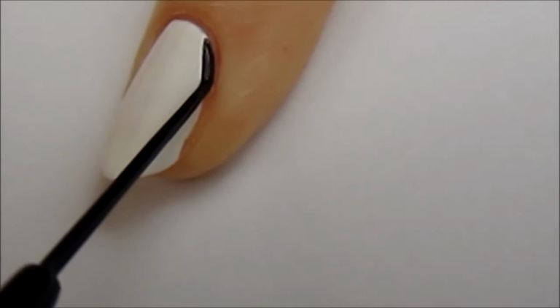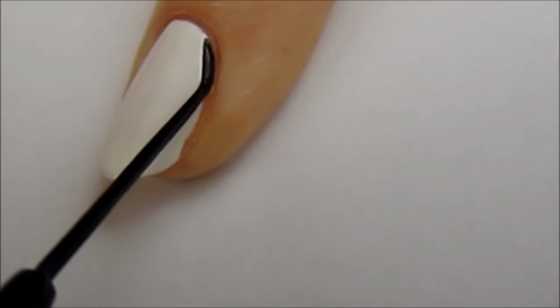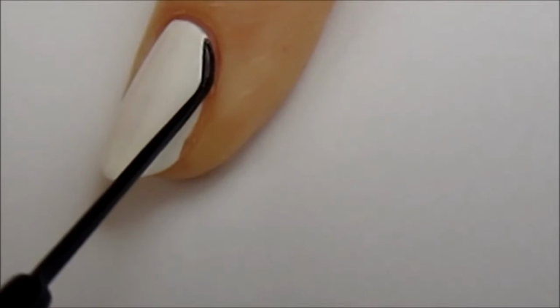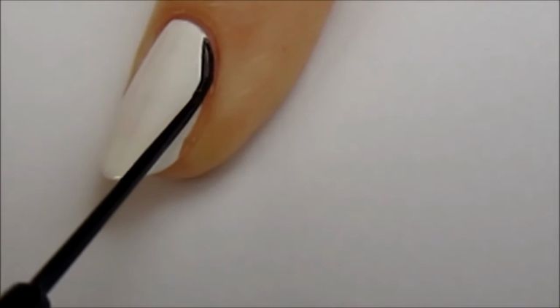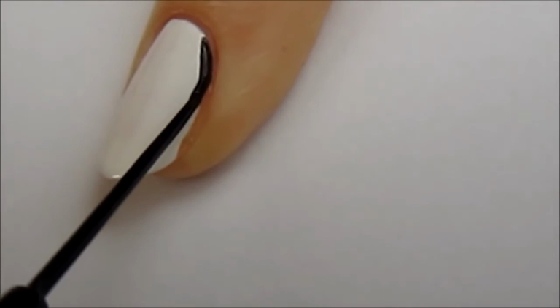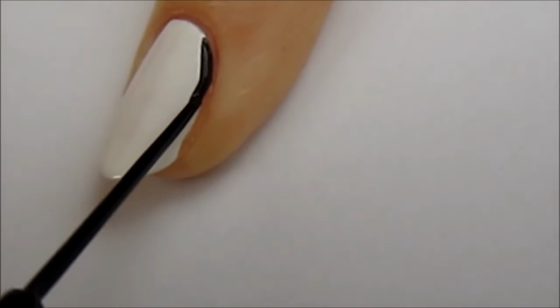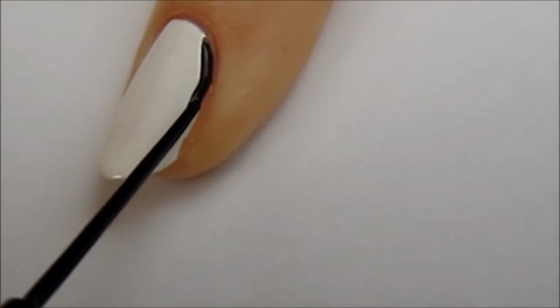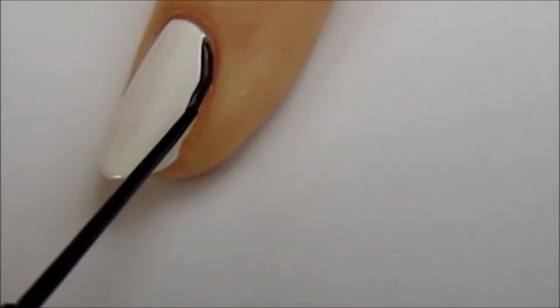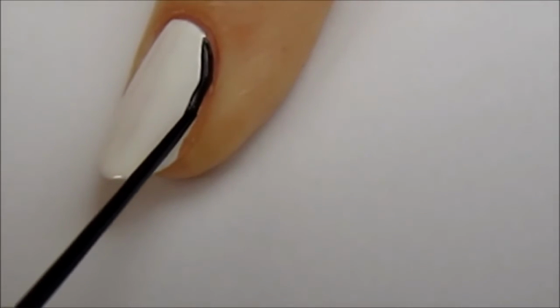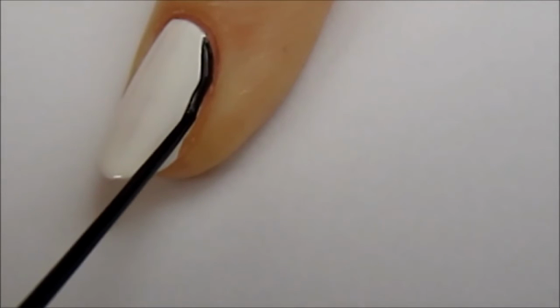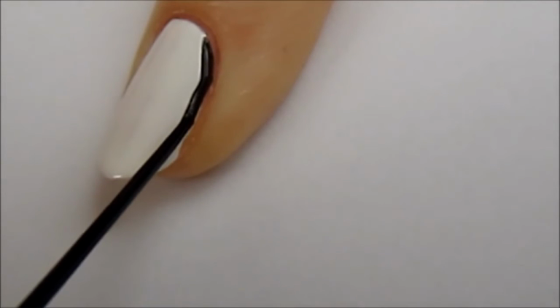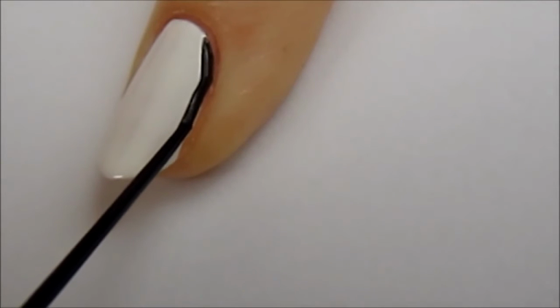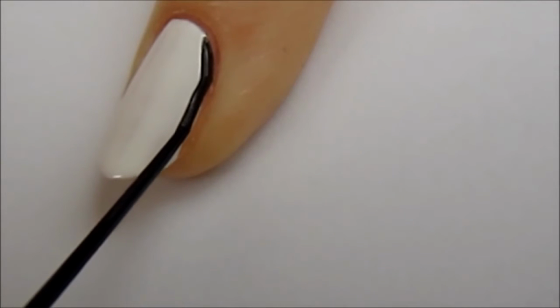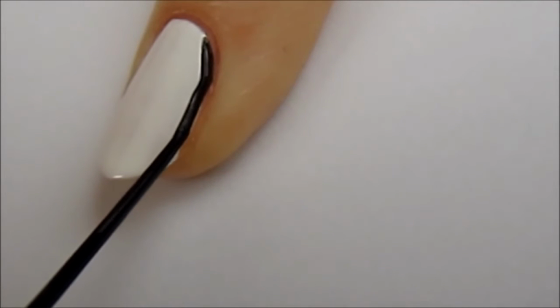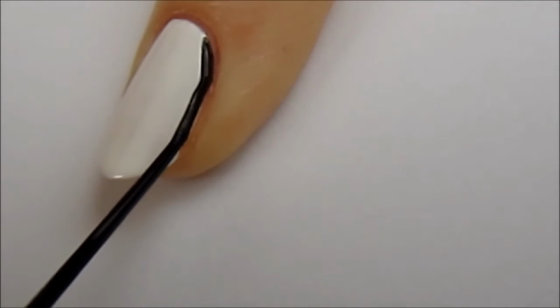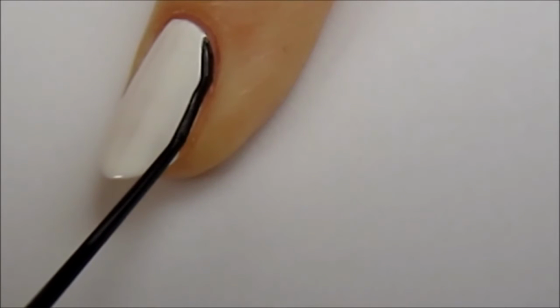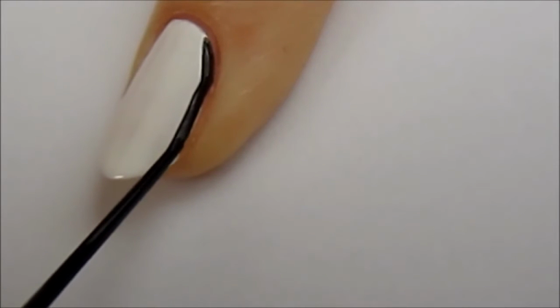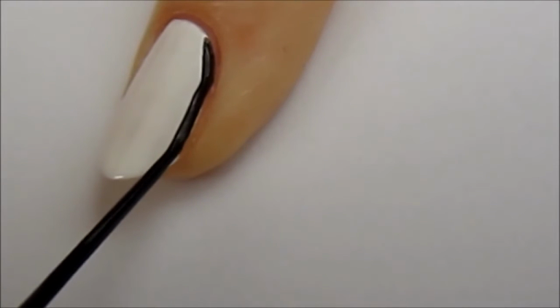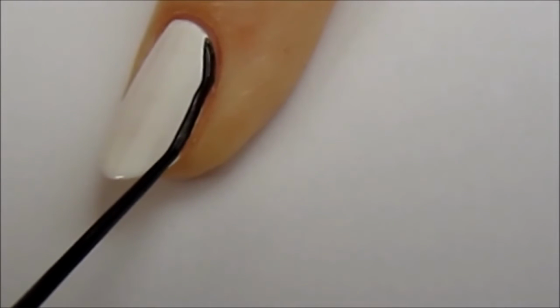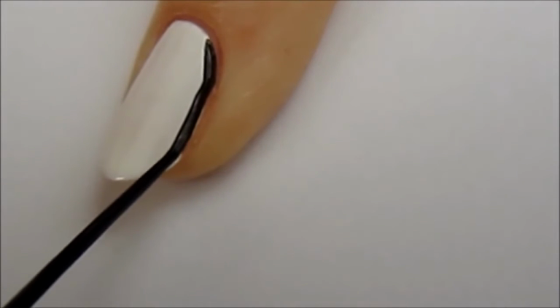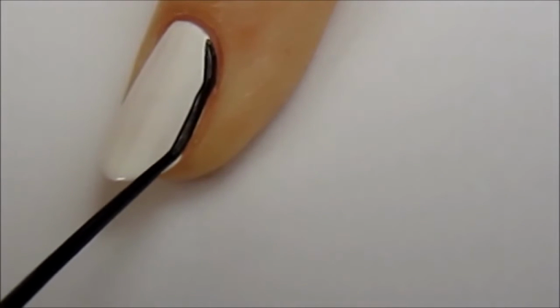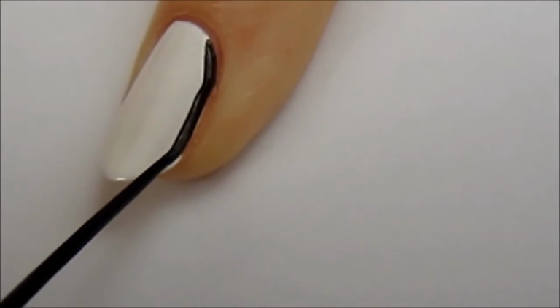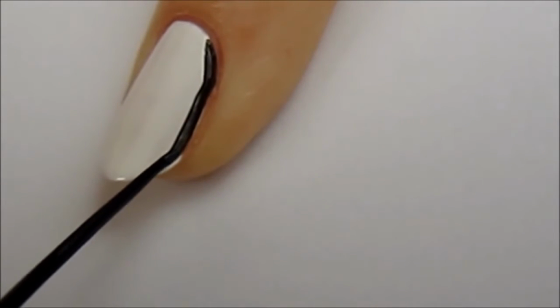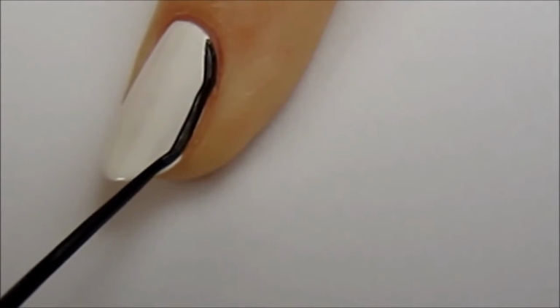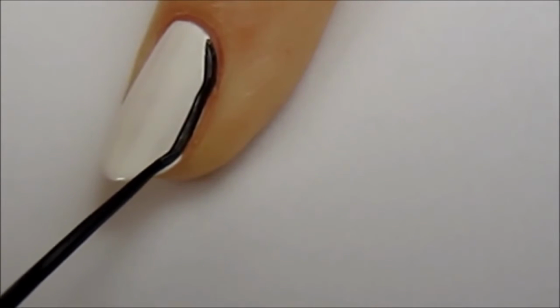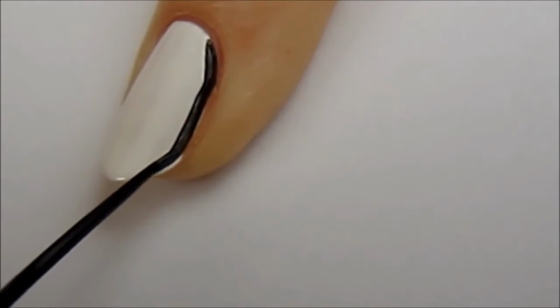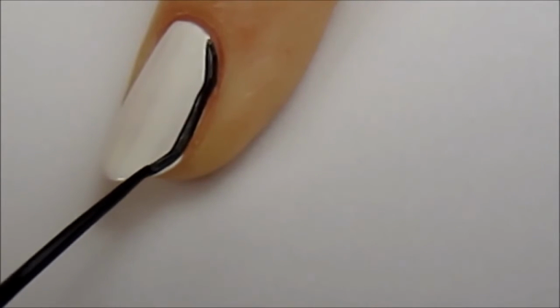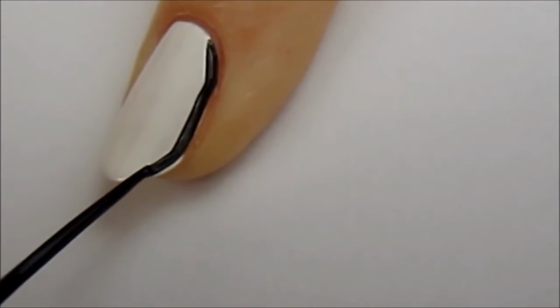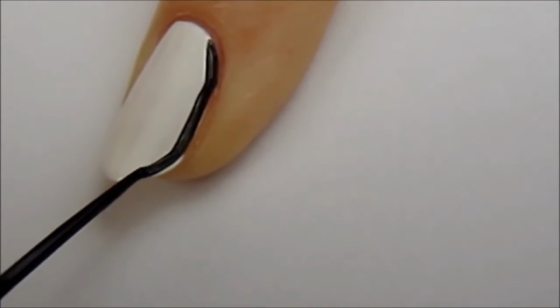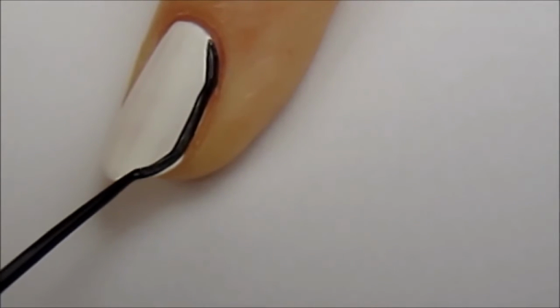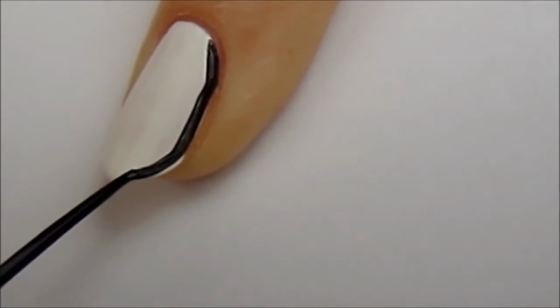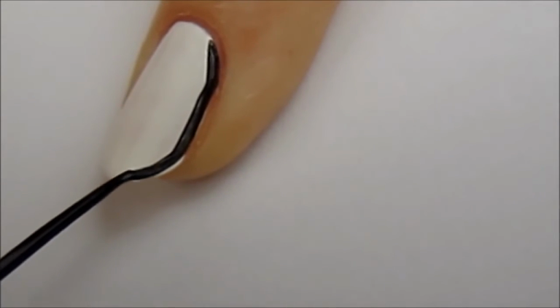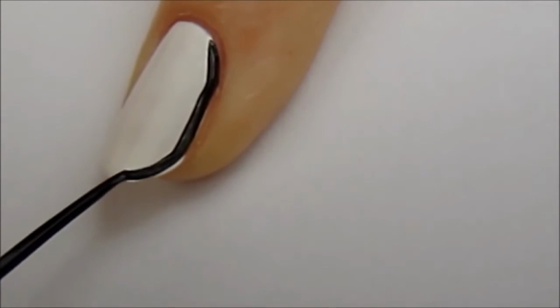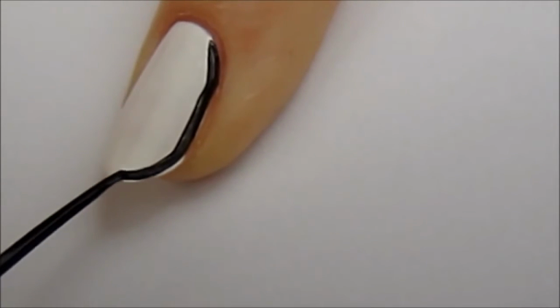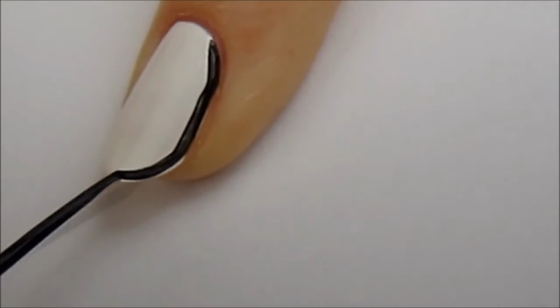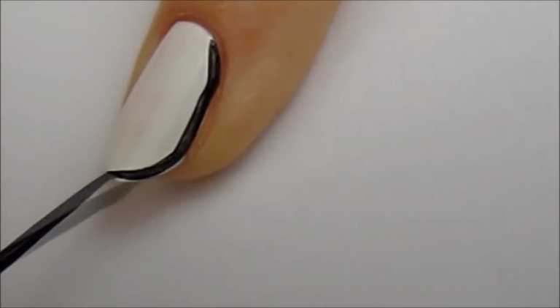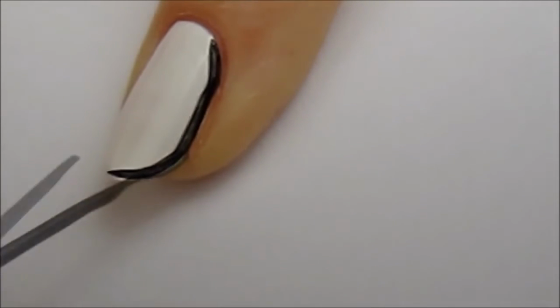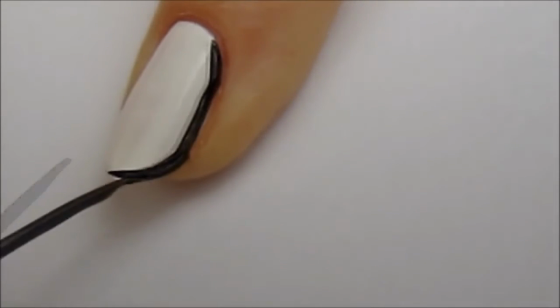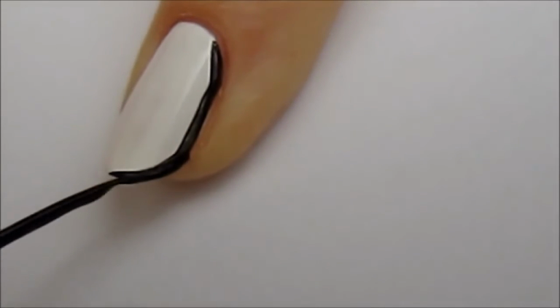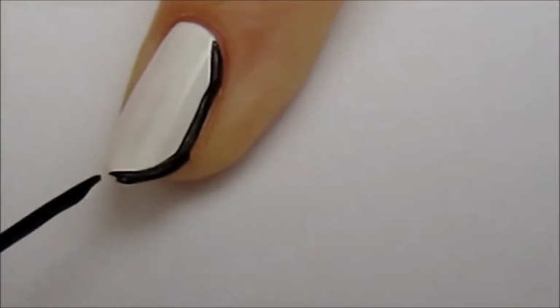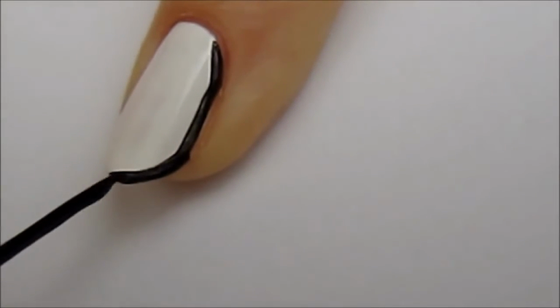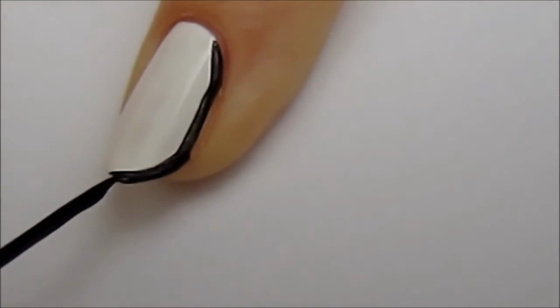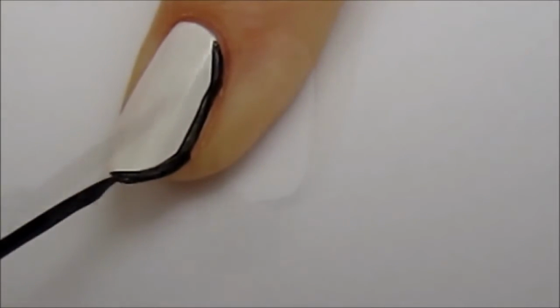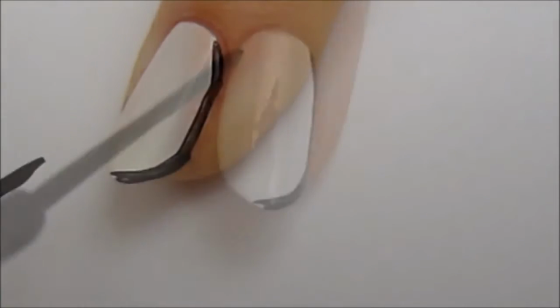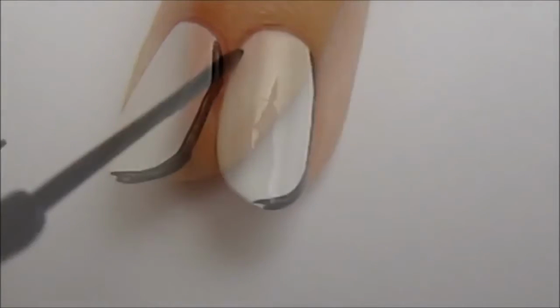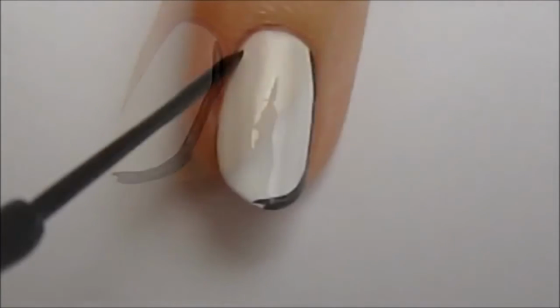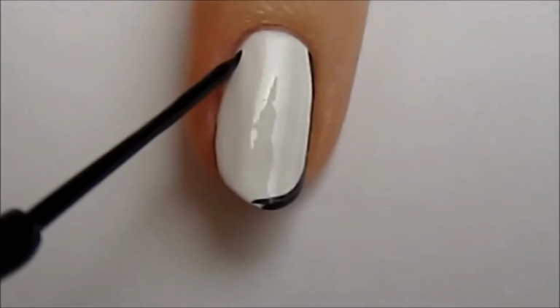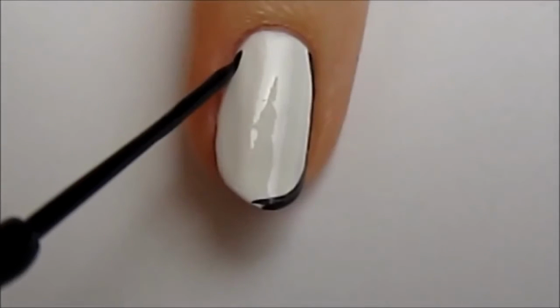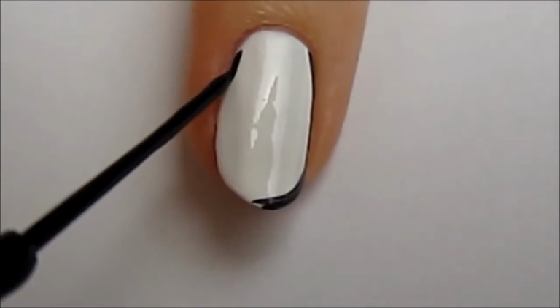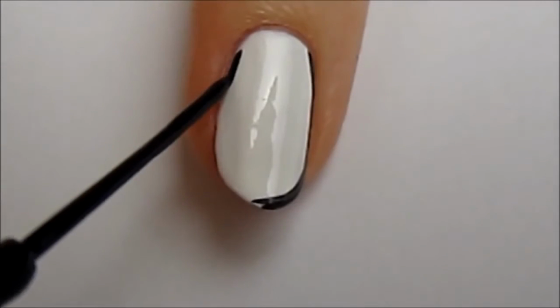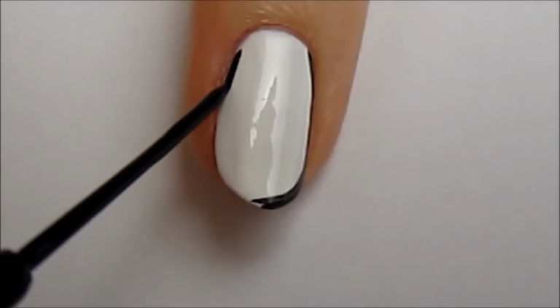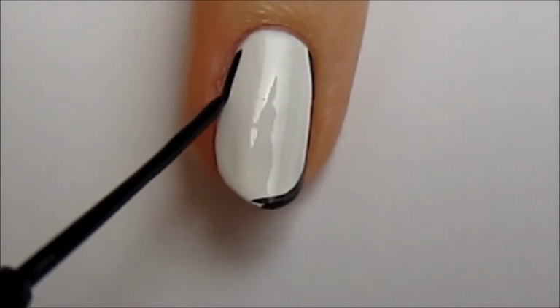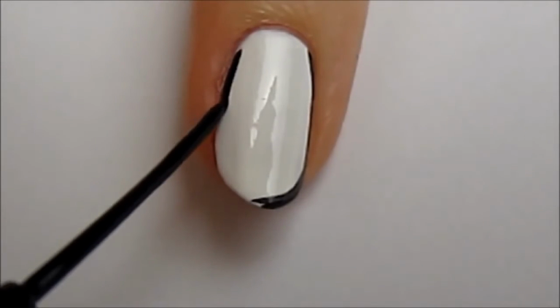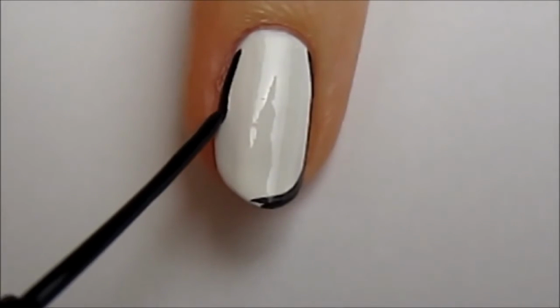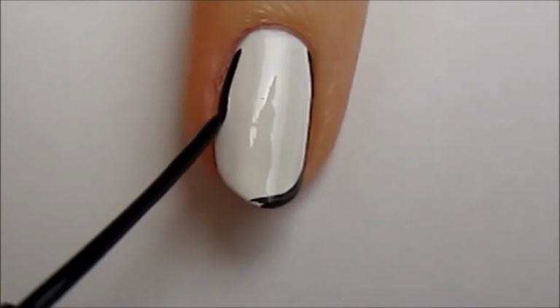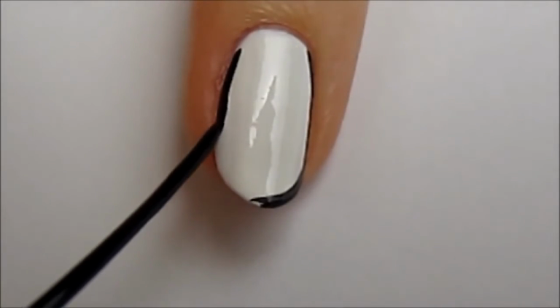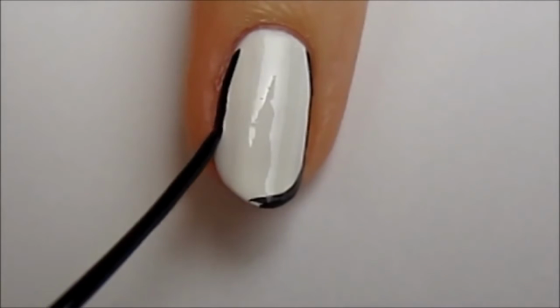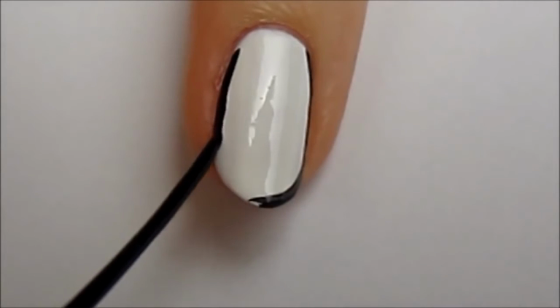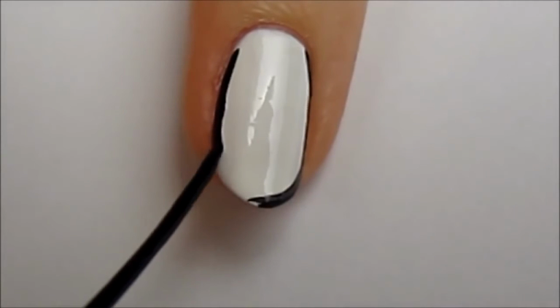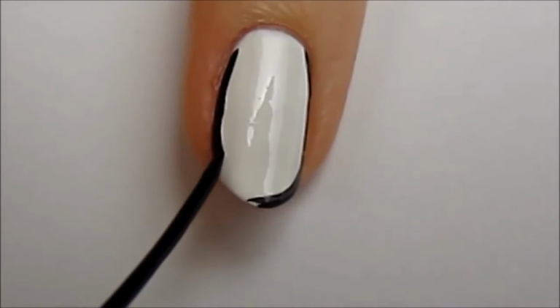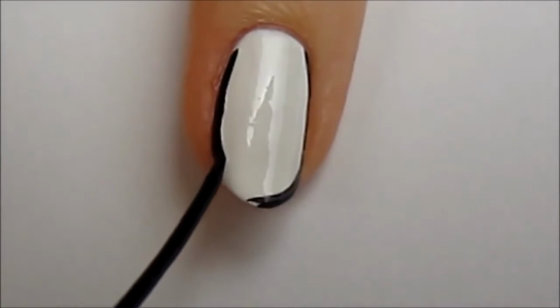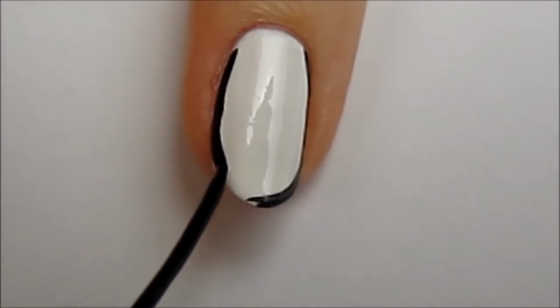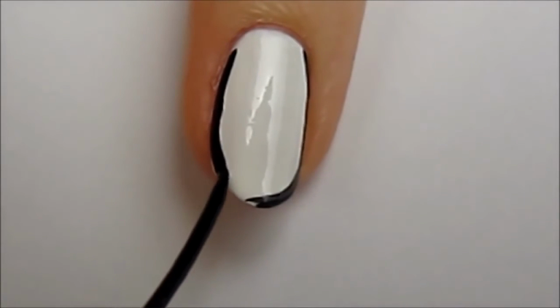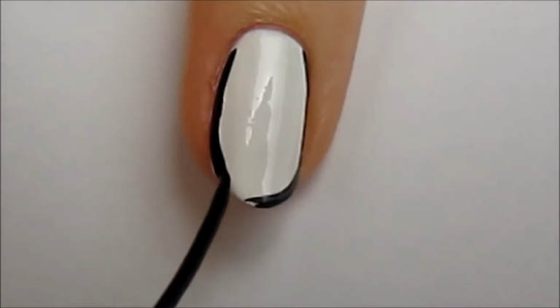On the pinky finger, I've created a bordered nail. To do this, first paint the nail white and then outline it with a black striper.